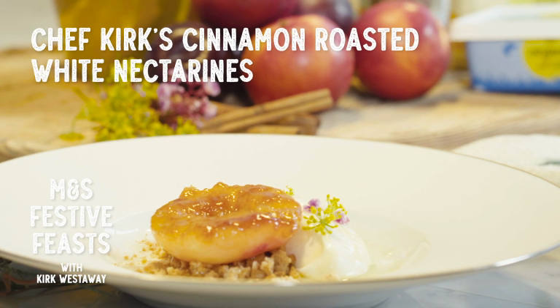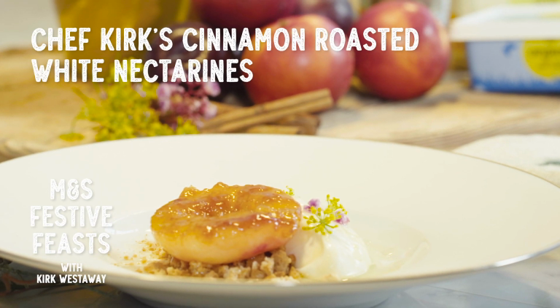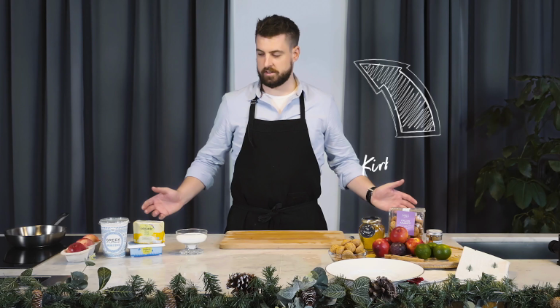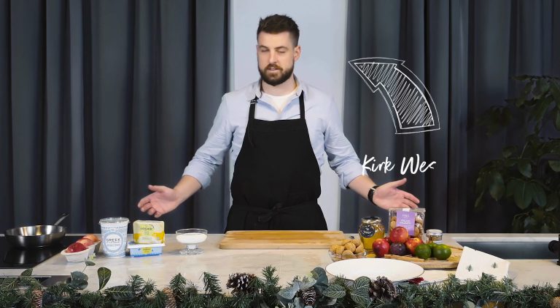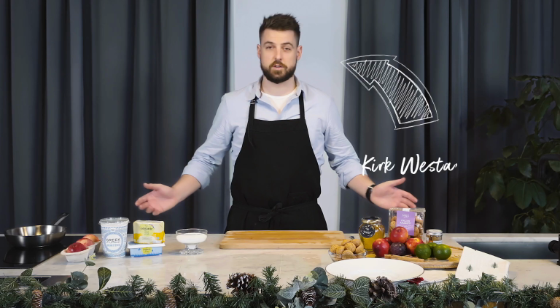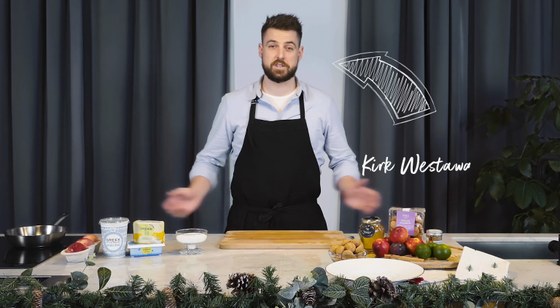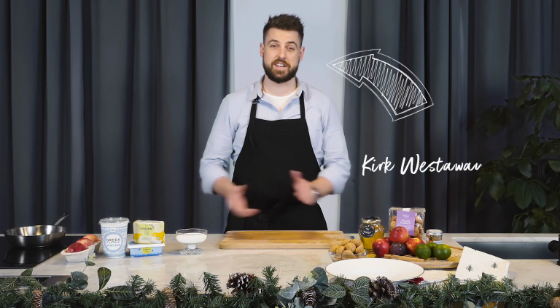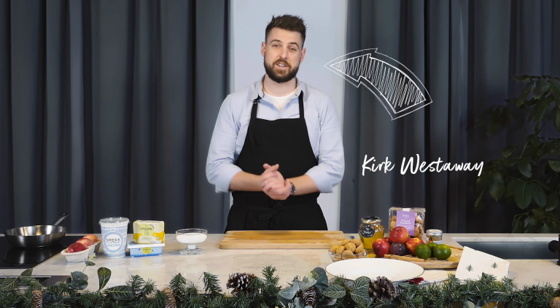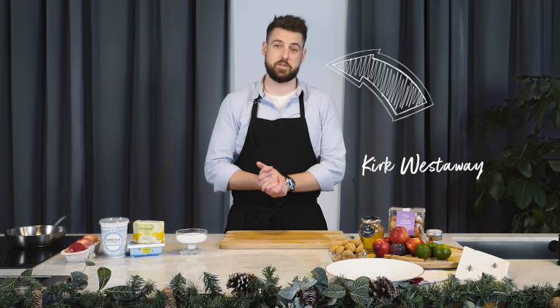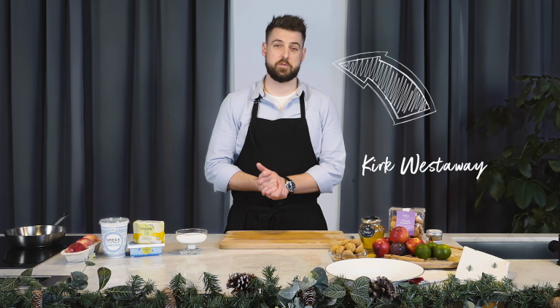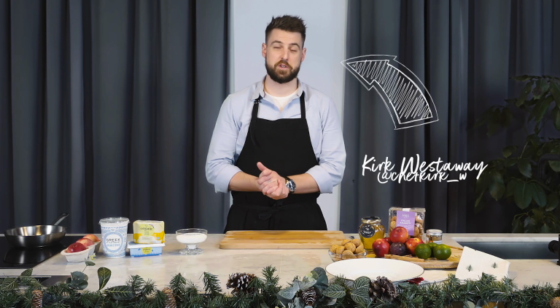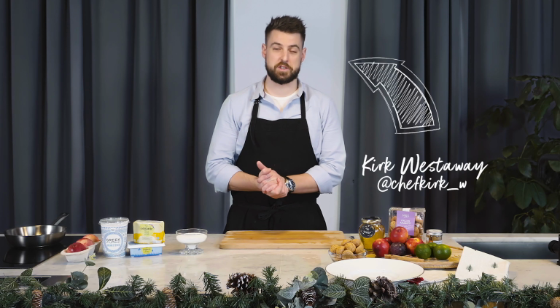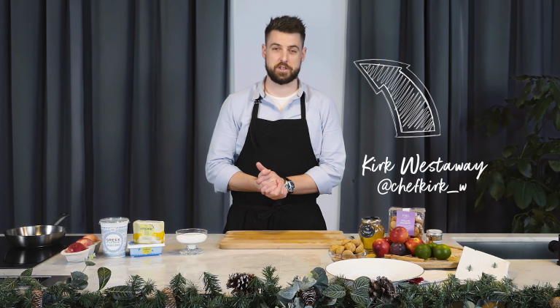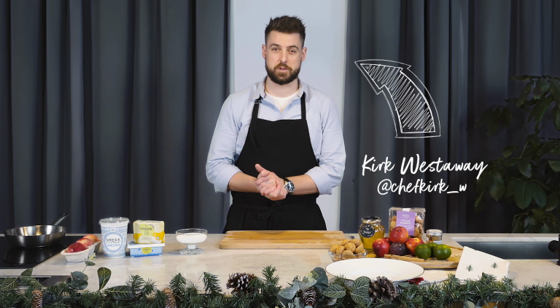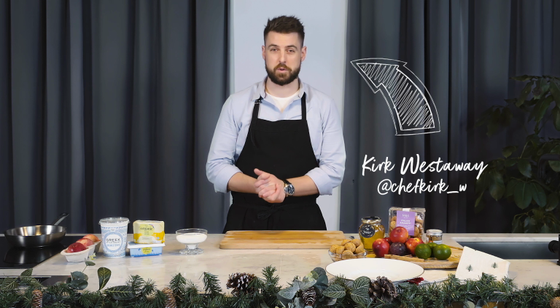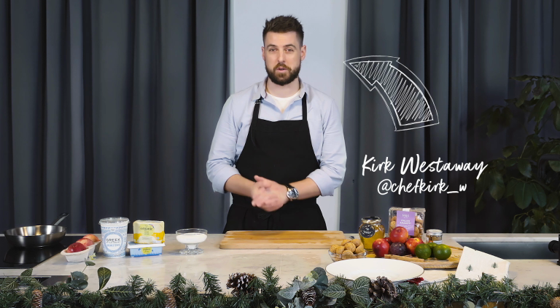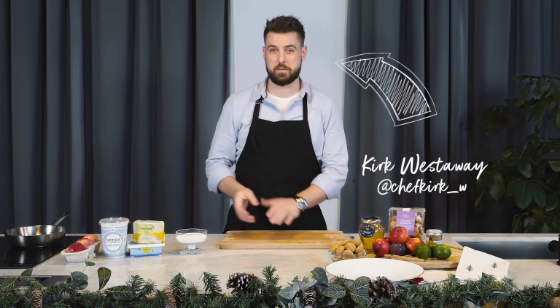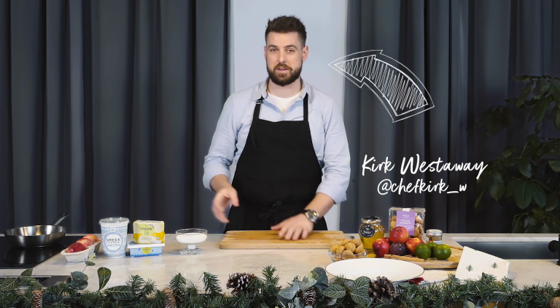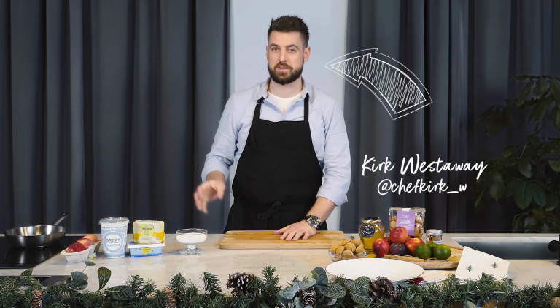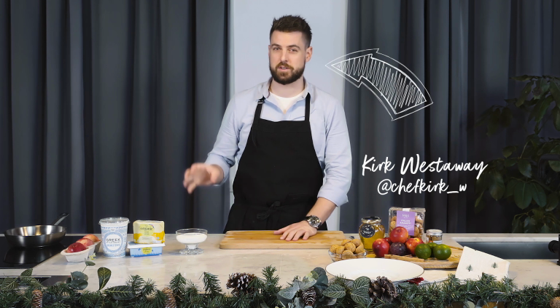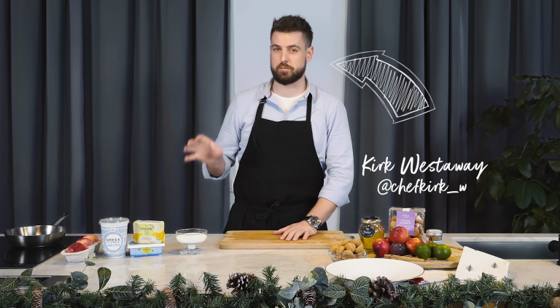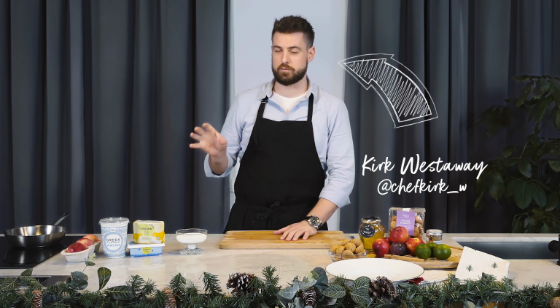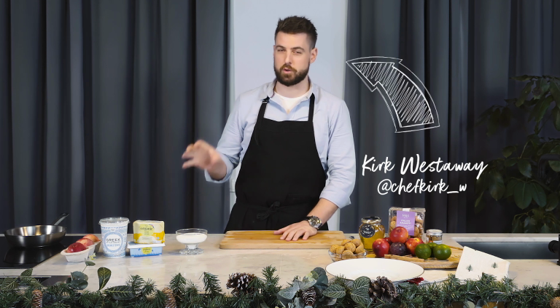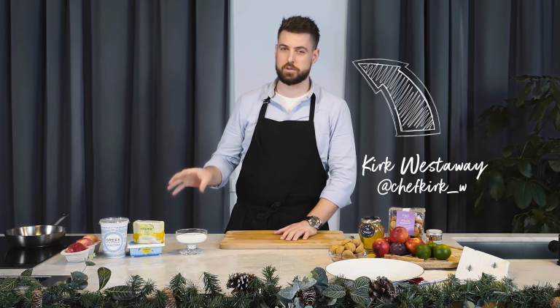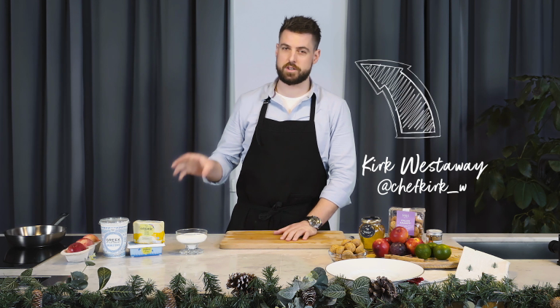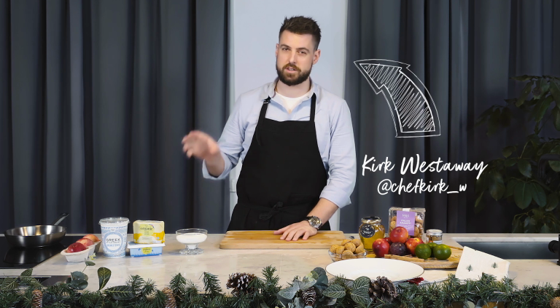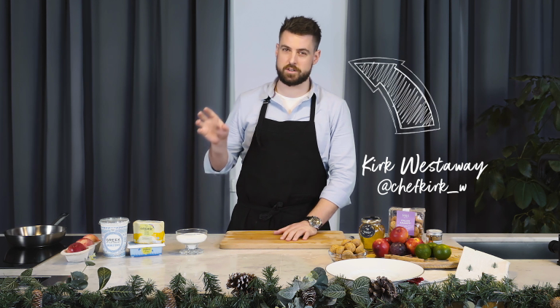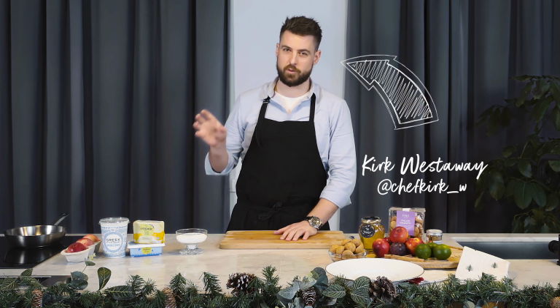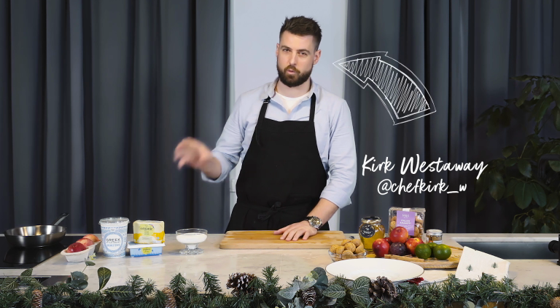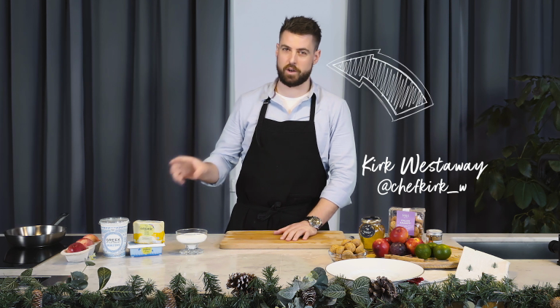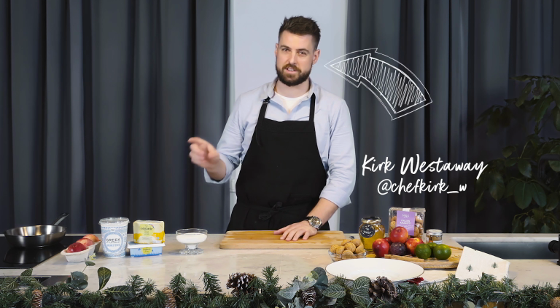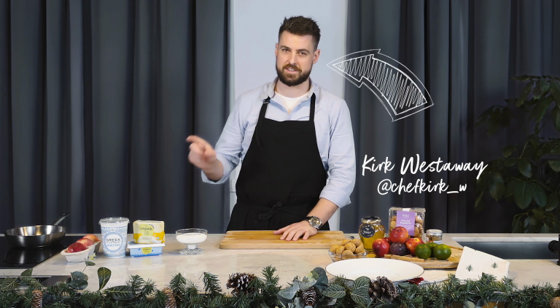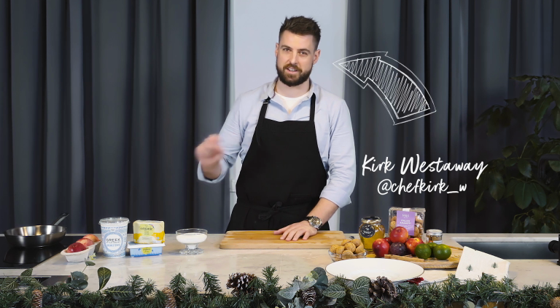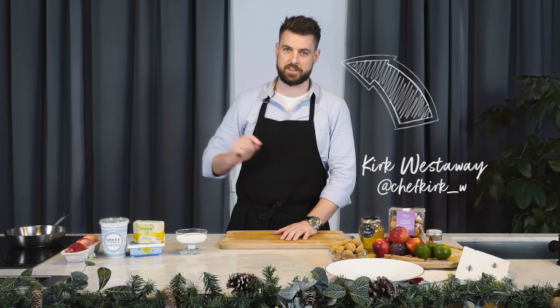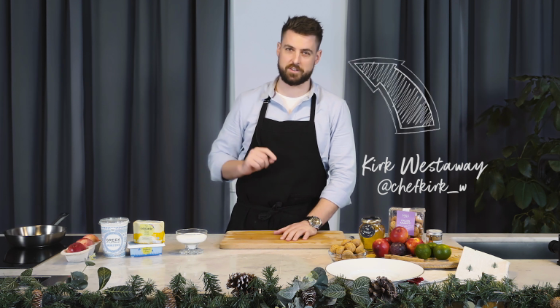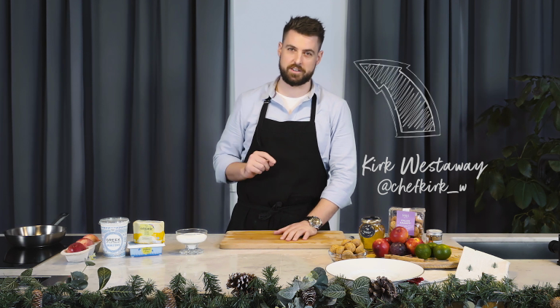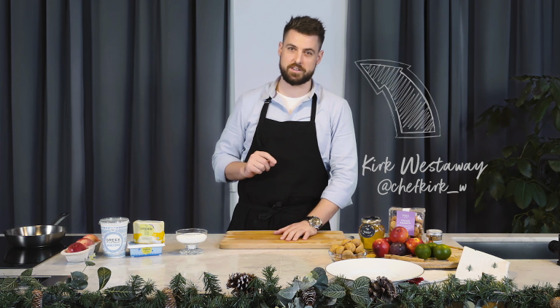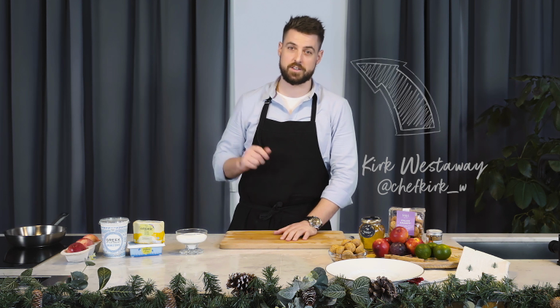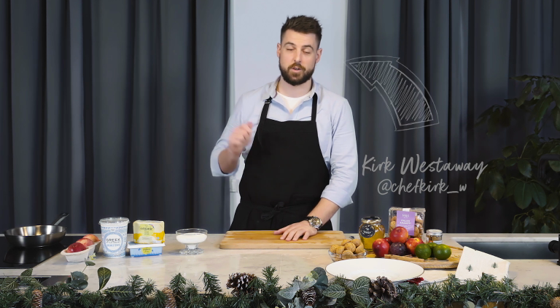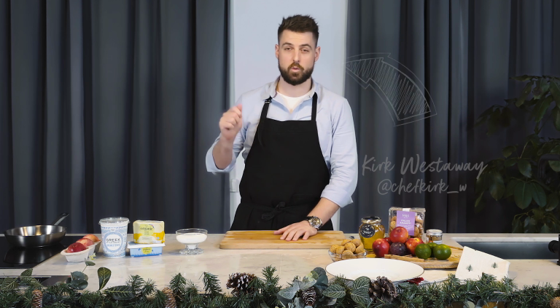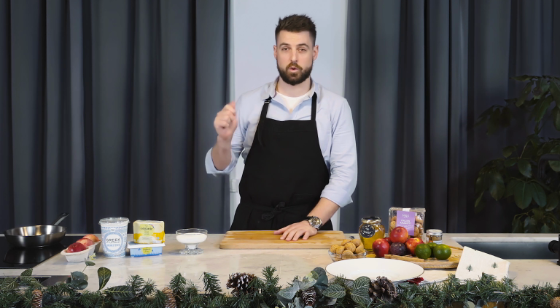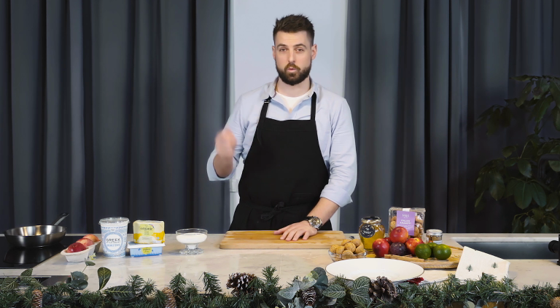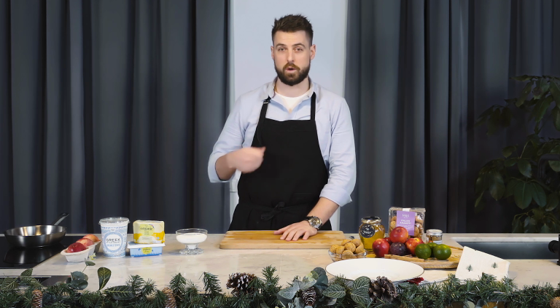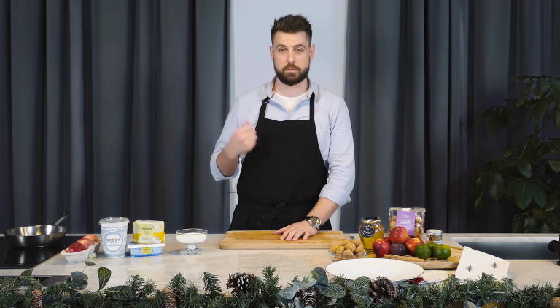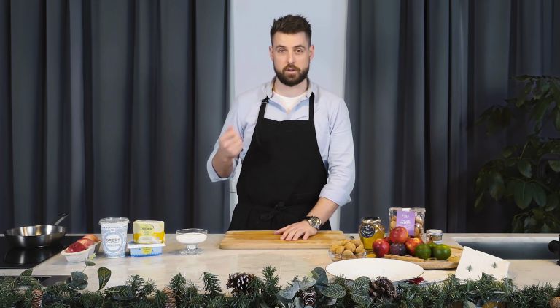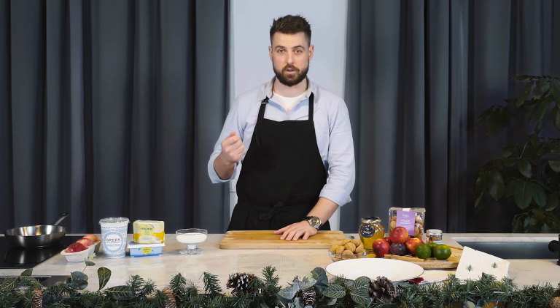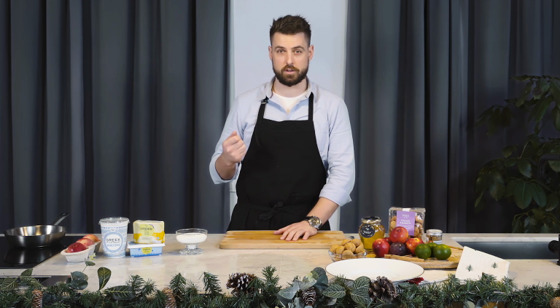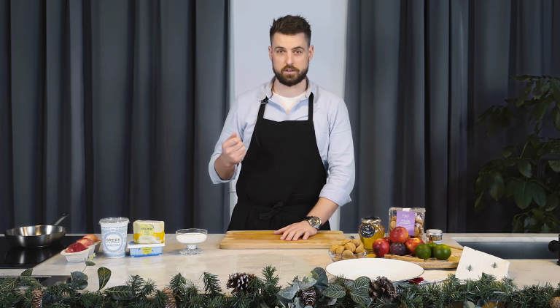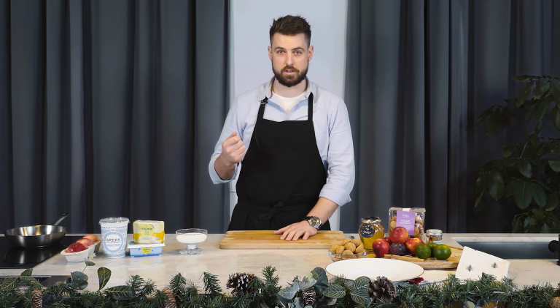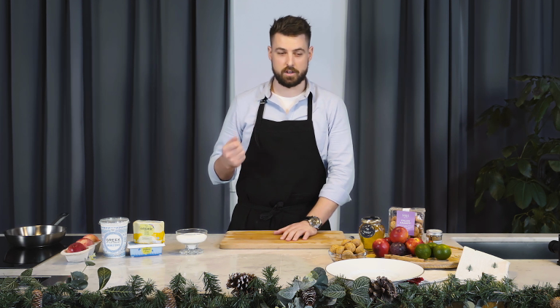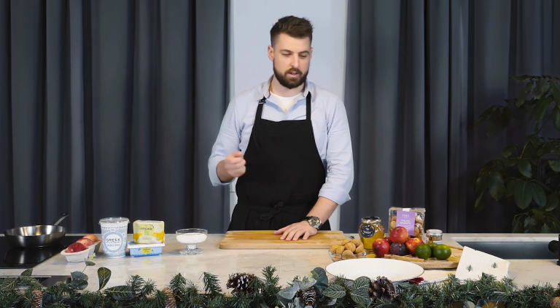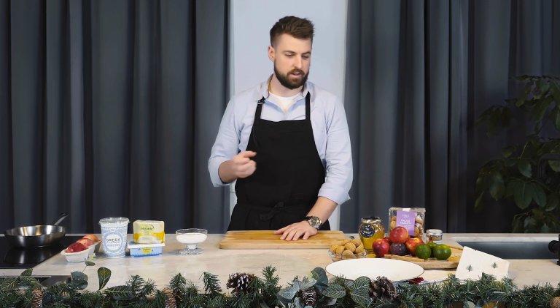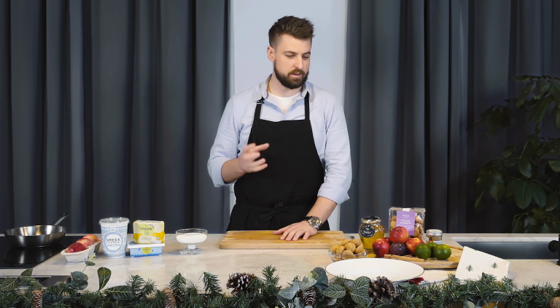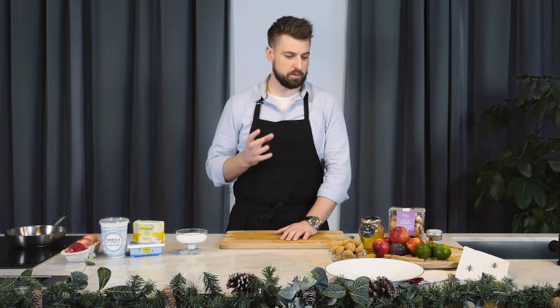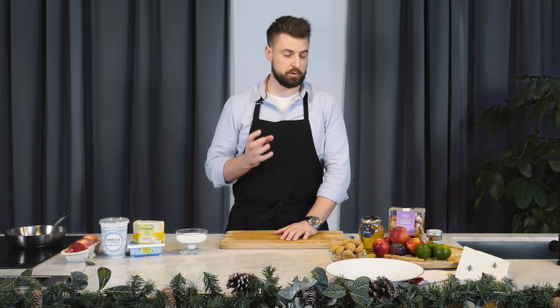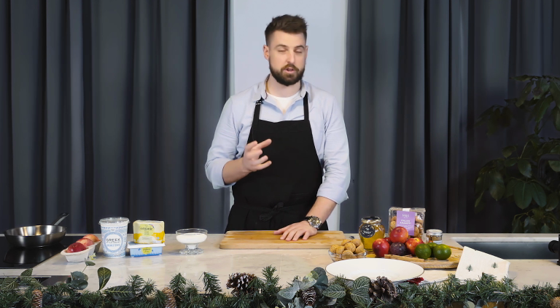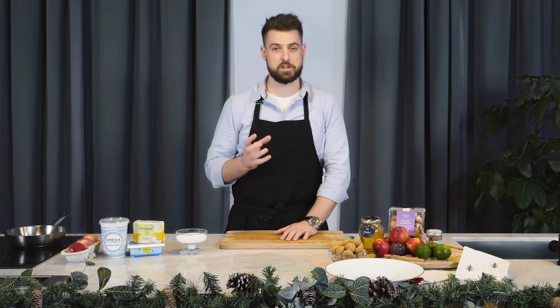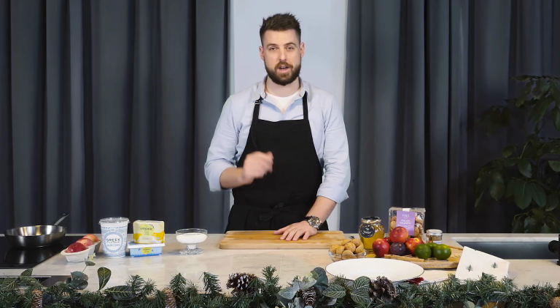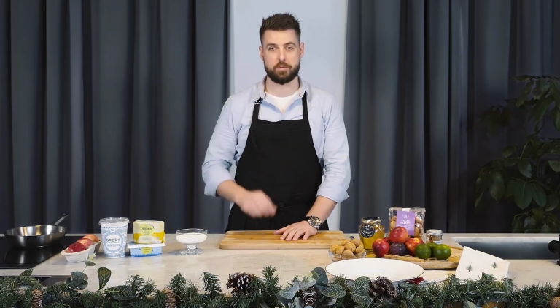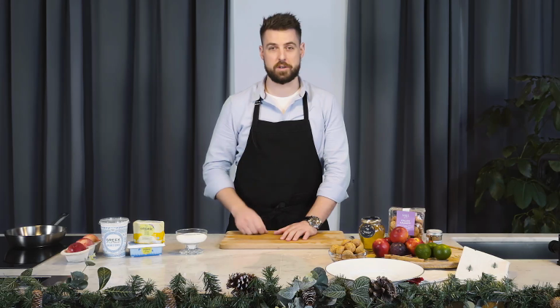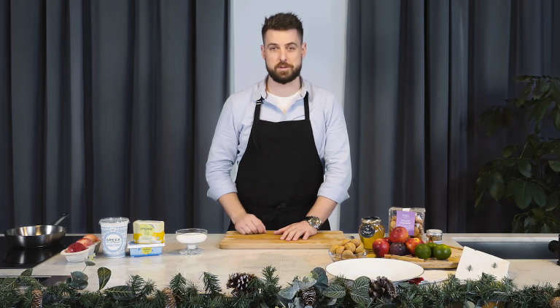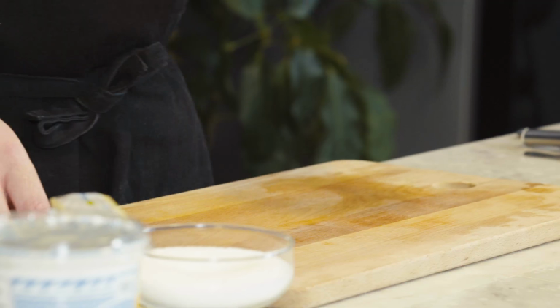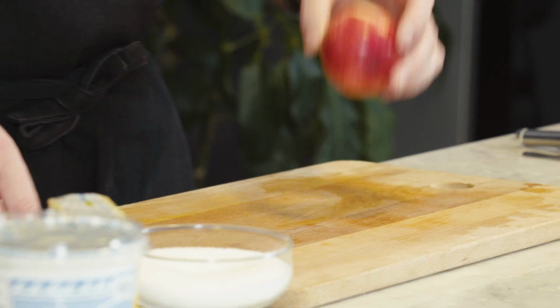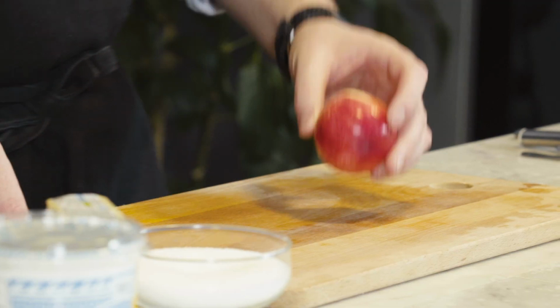So today, for dessert, we're going to make some roasted white nectarines with whipped yogurt and some crushed amaretti biscuits.